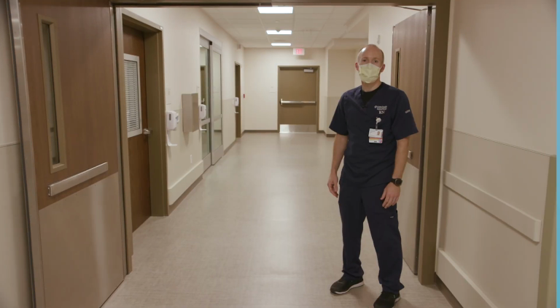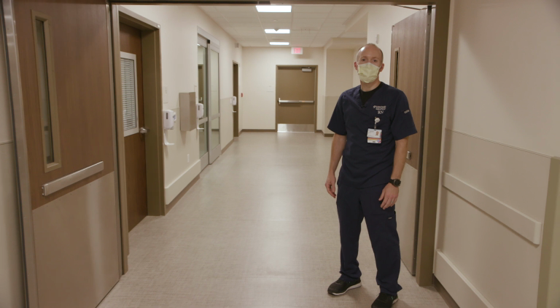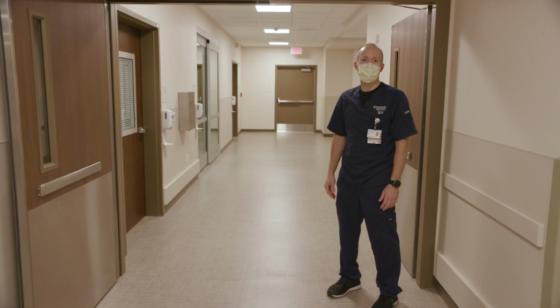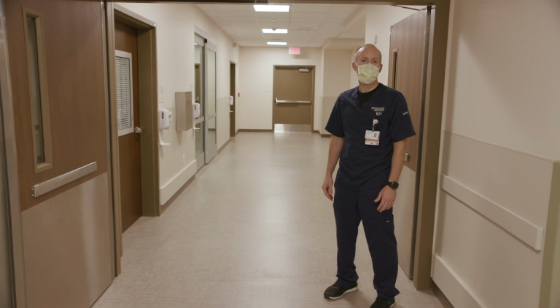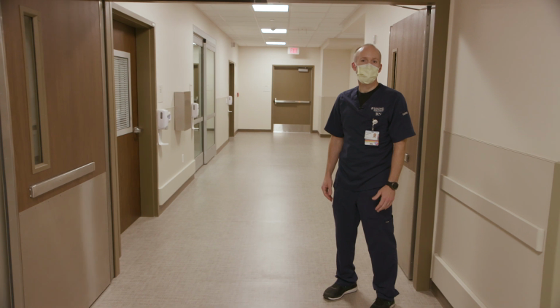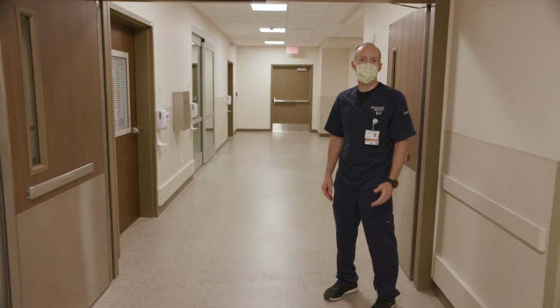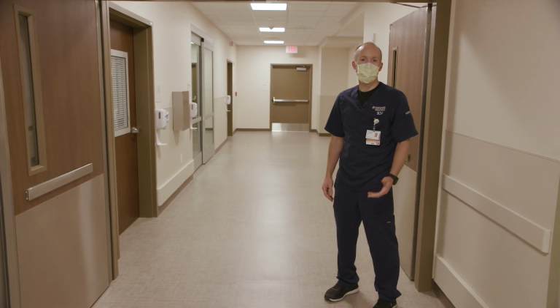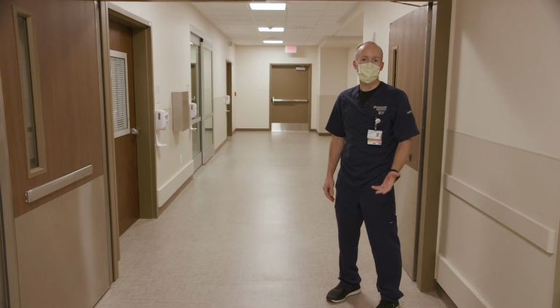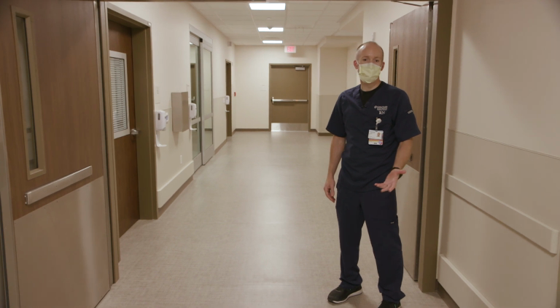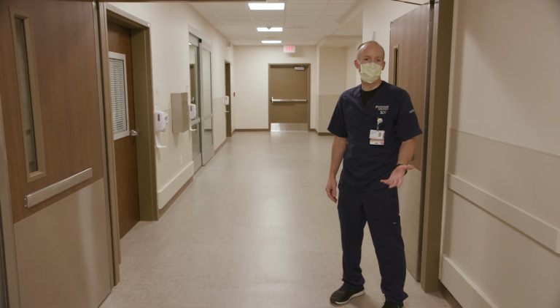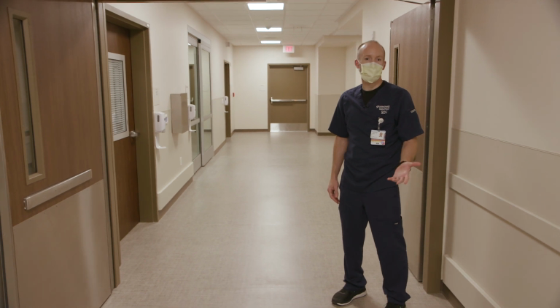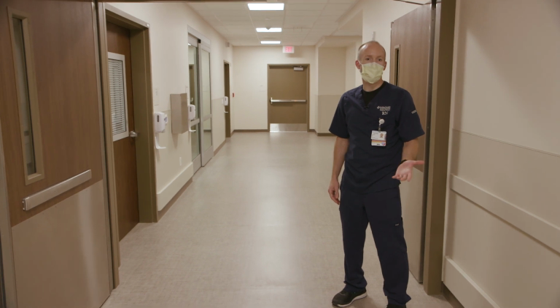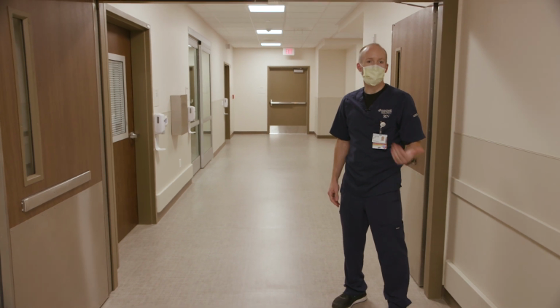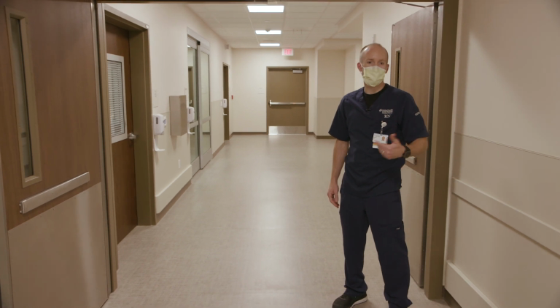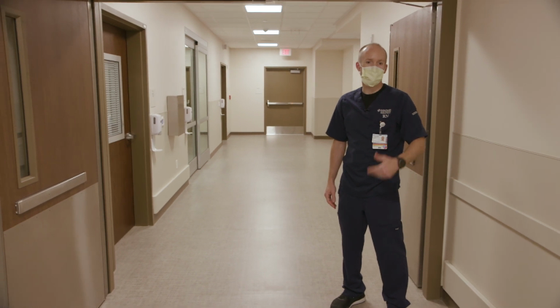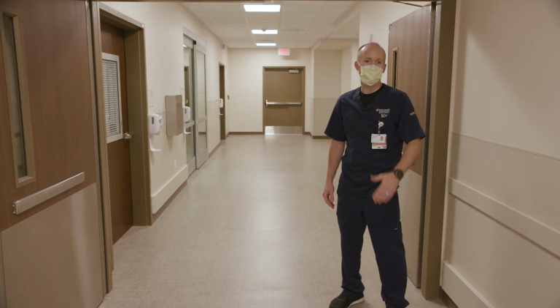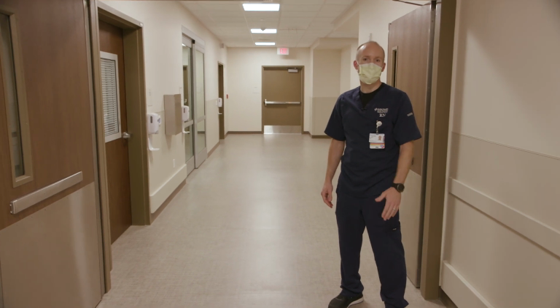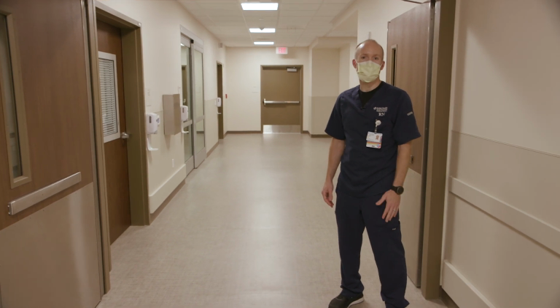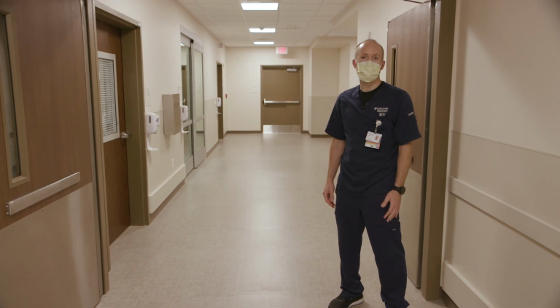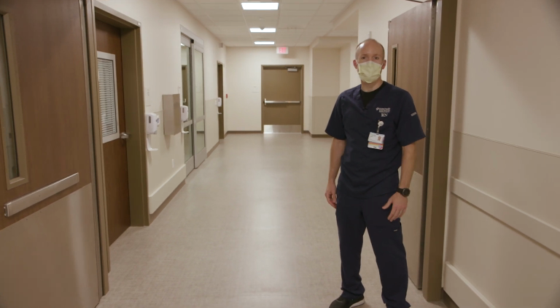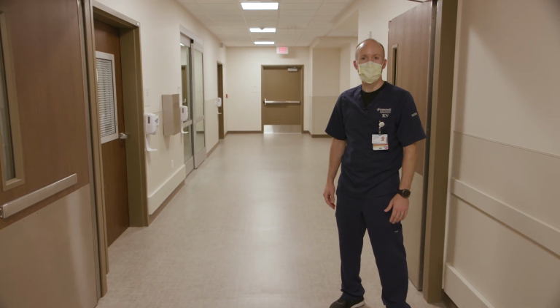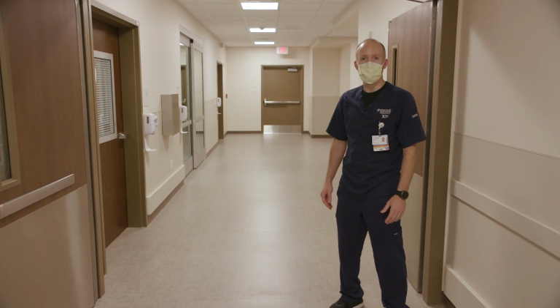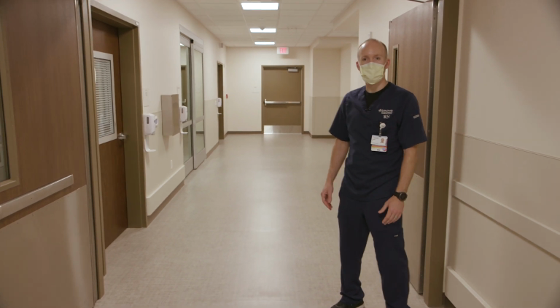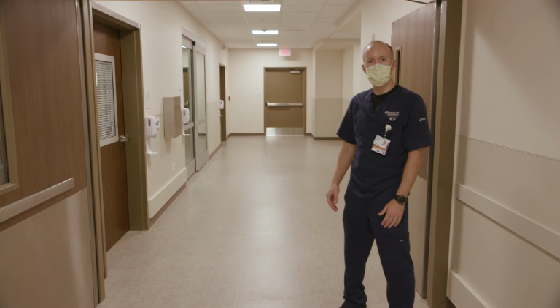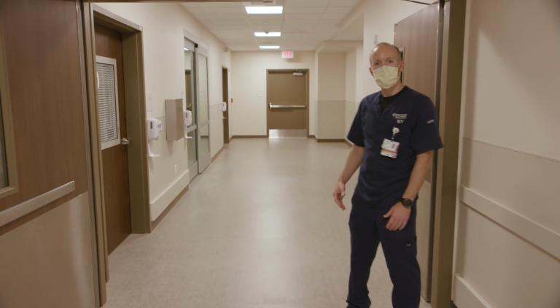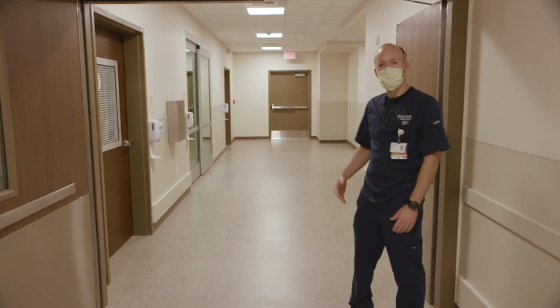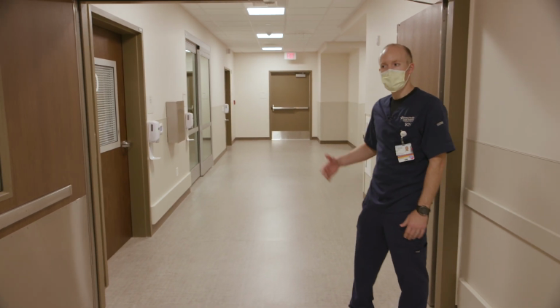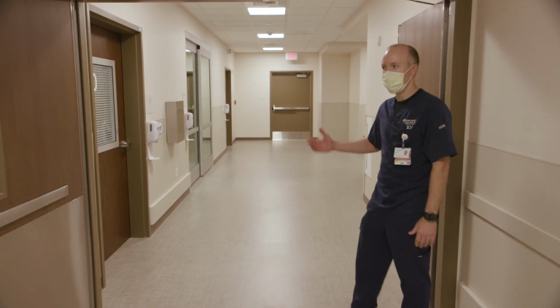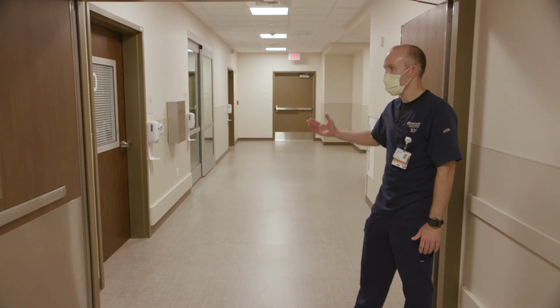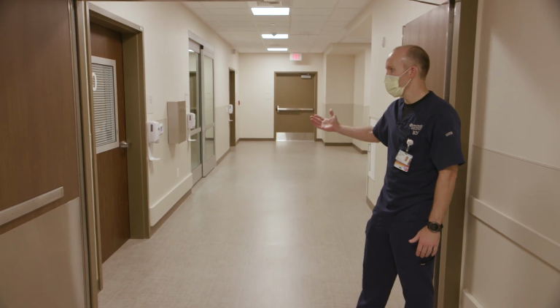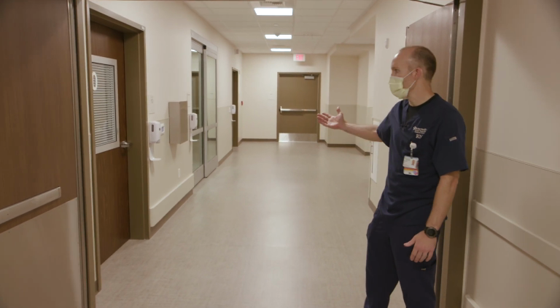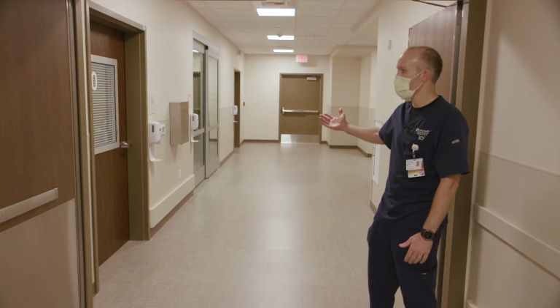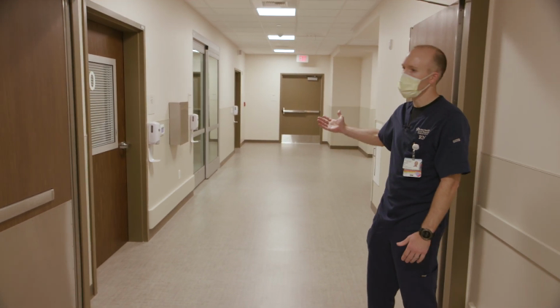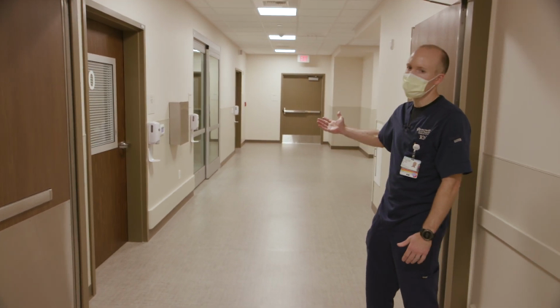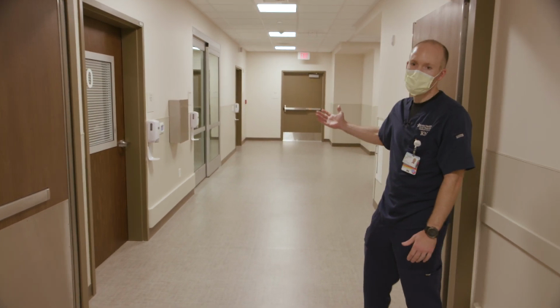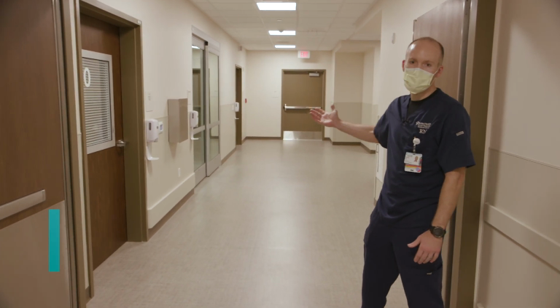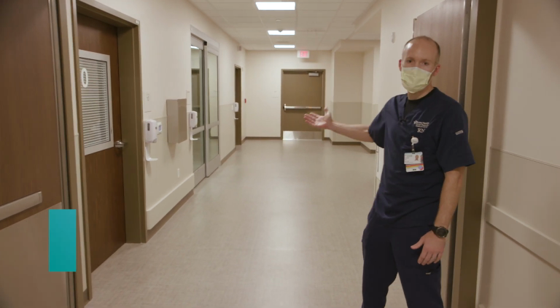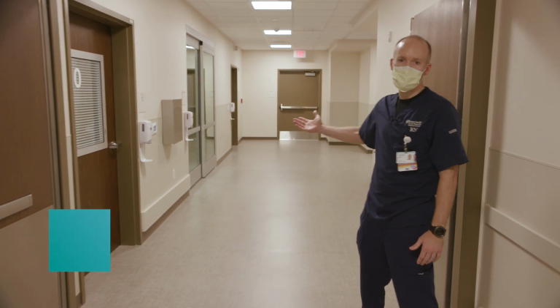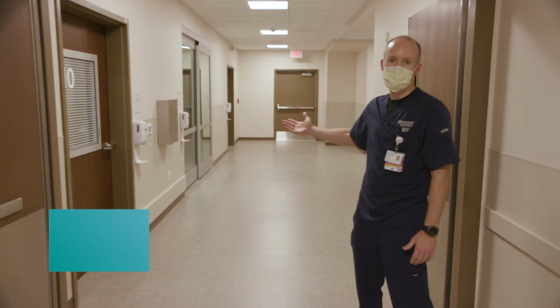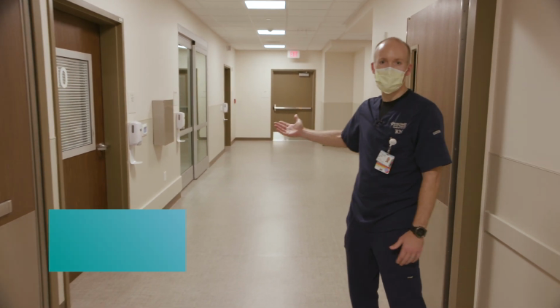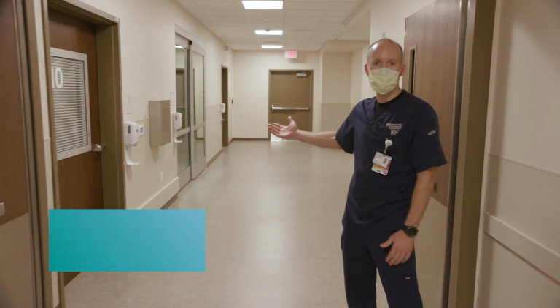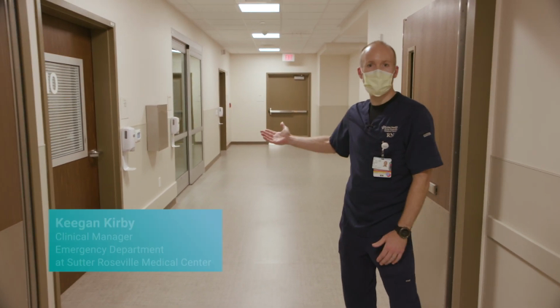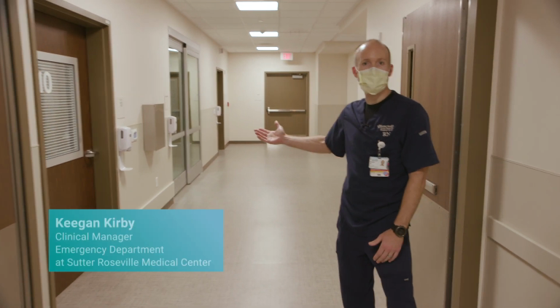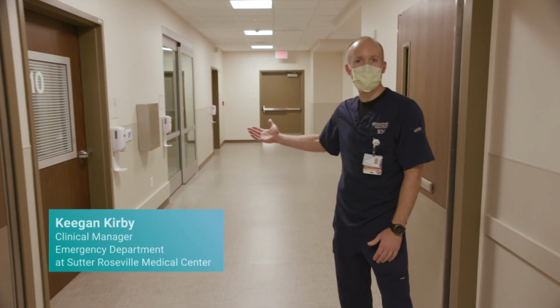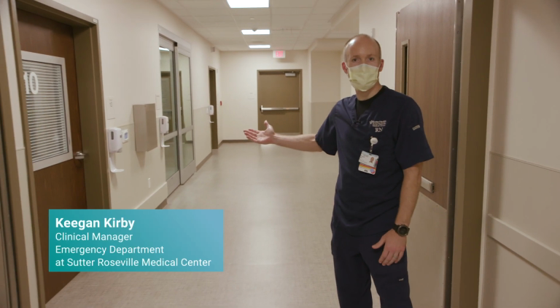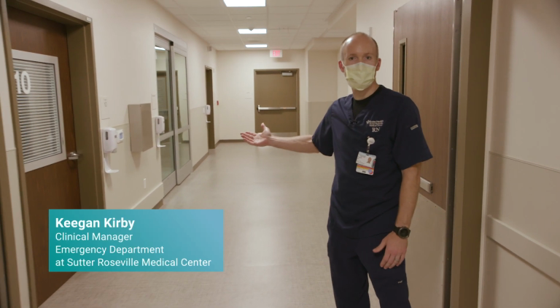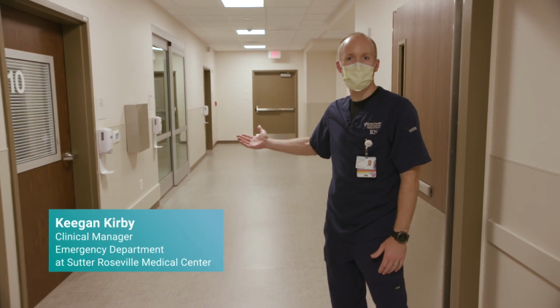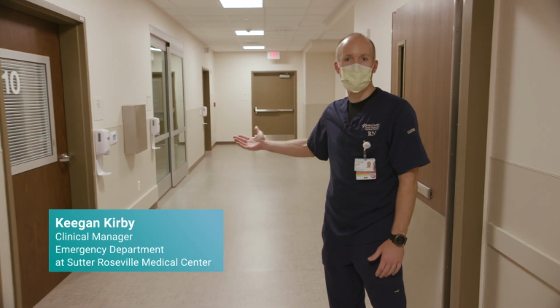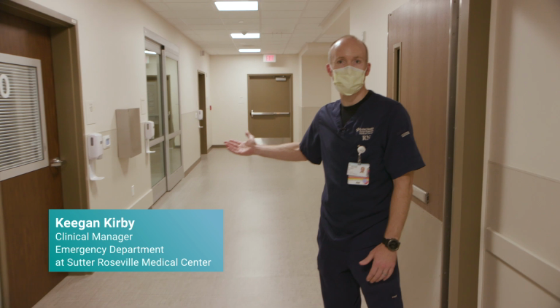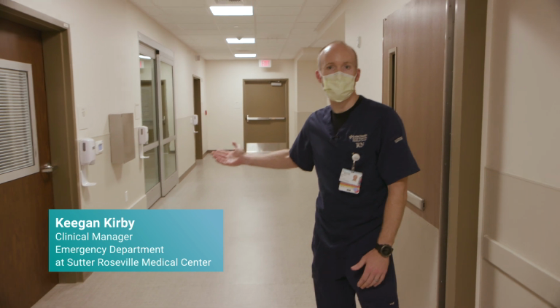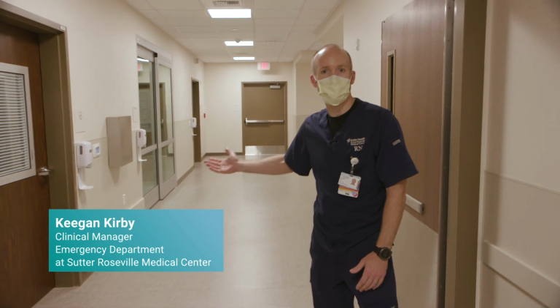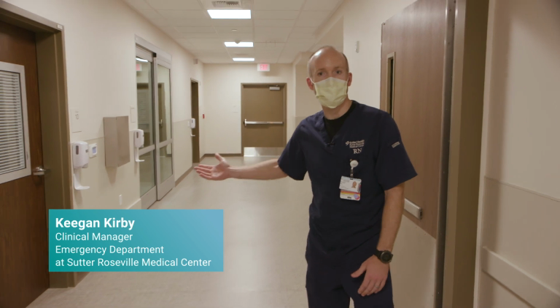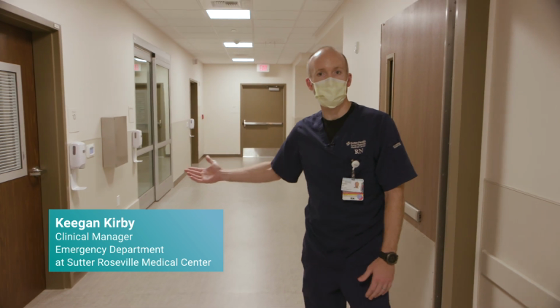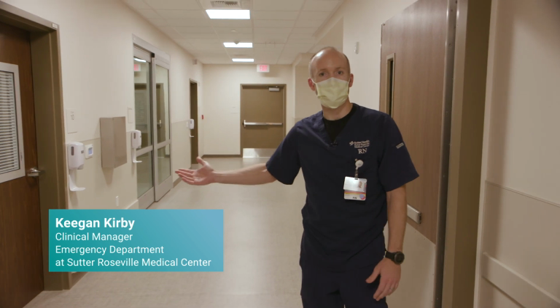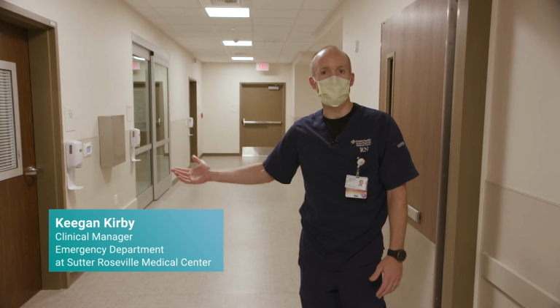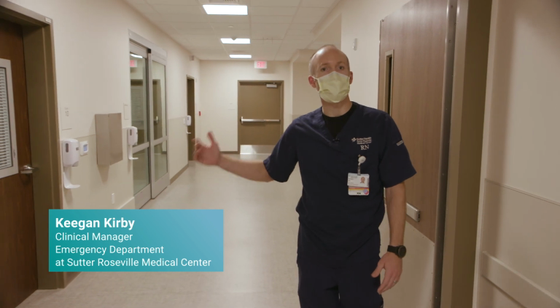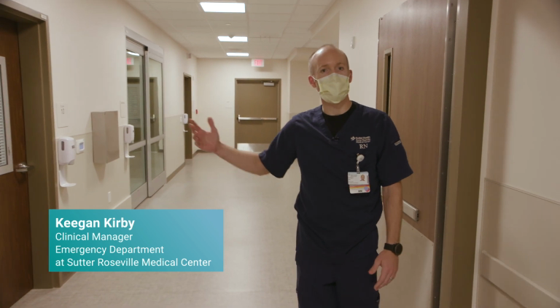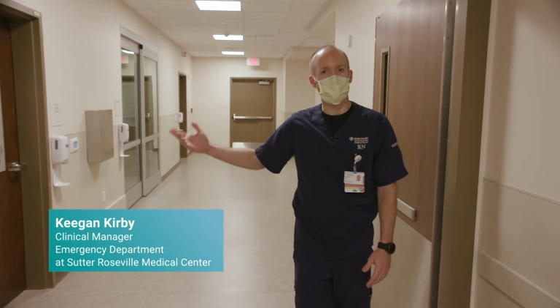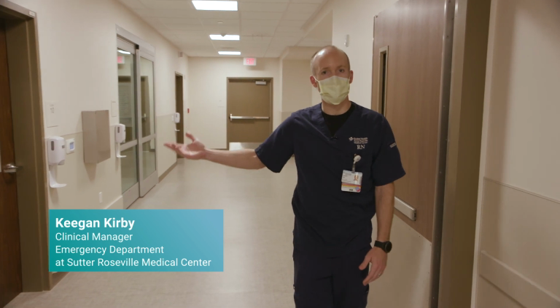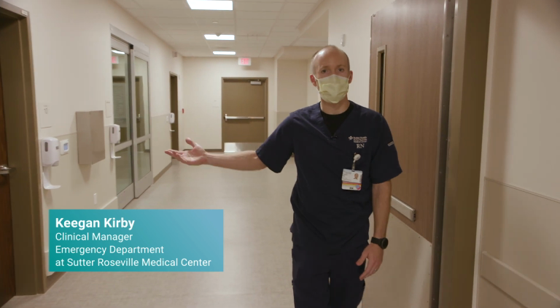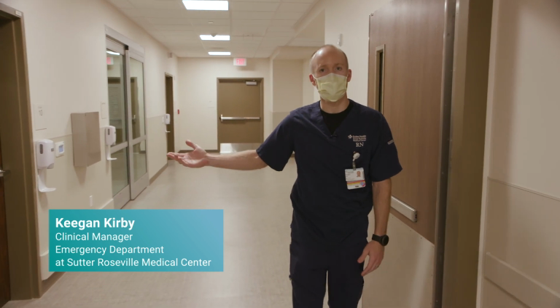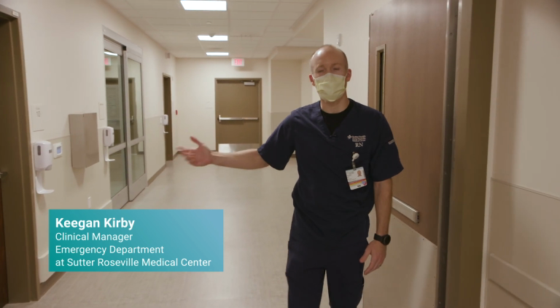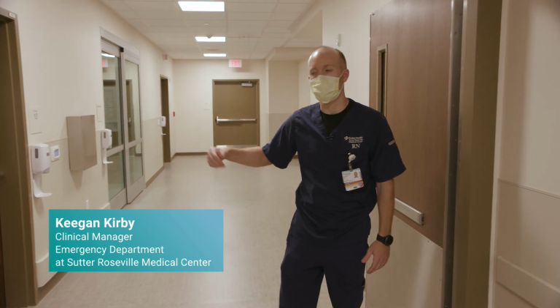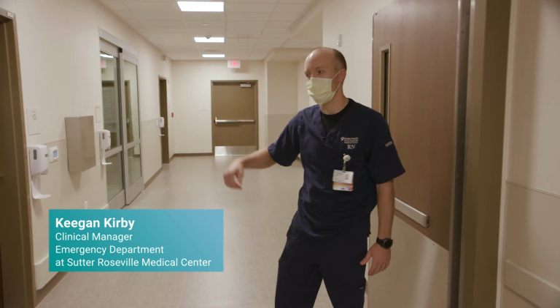Welcome to Sutter Roseville, our emergency department expansion, where I'm going to be showing you the two negative pressure isolation rooms we have here in the emergency department.